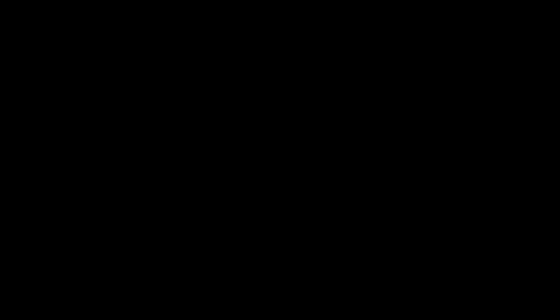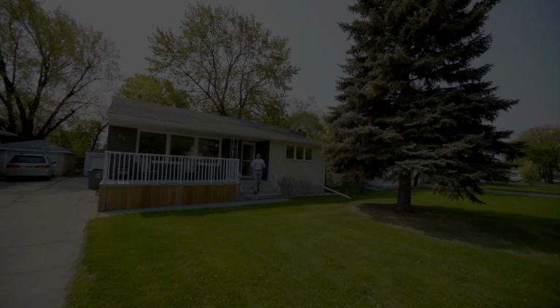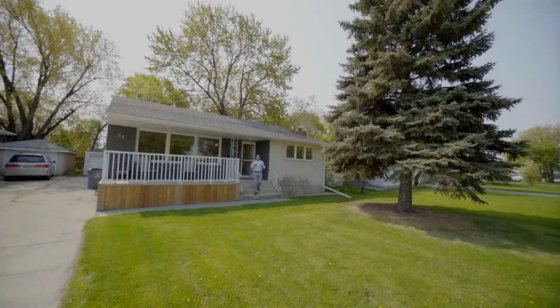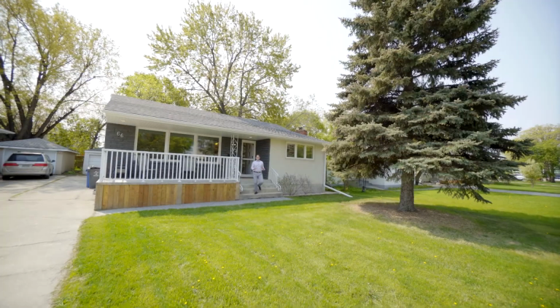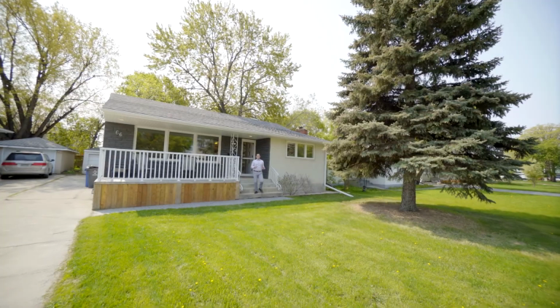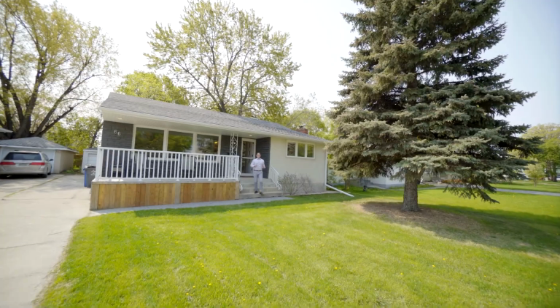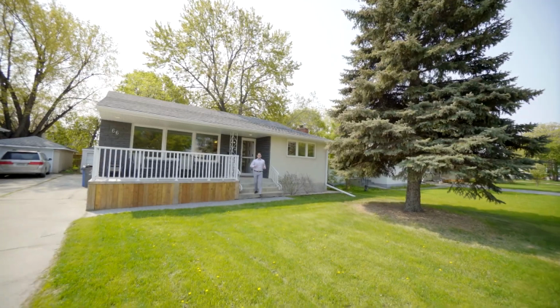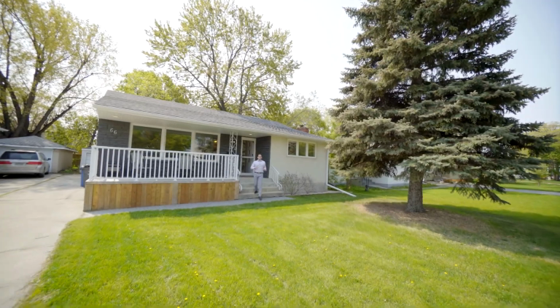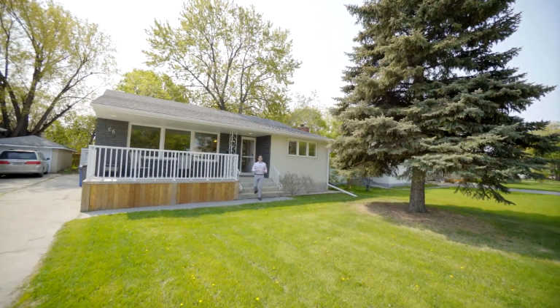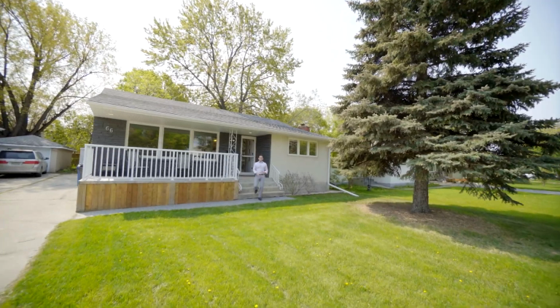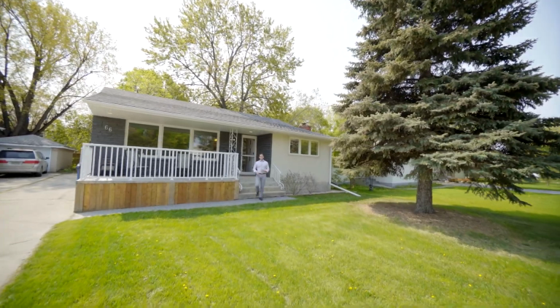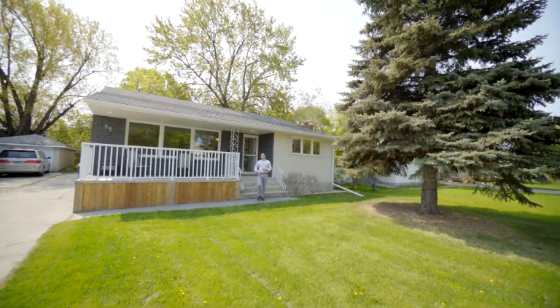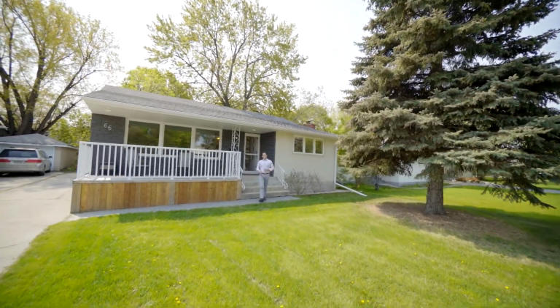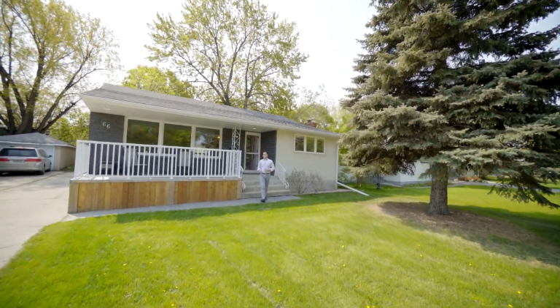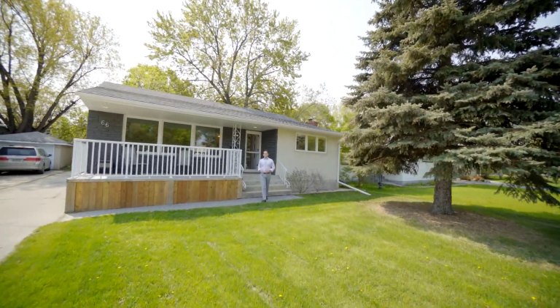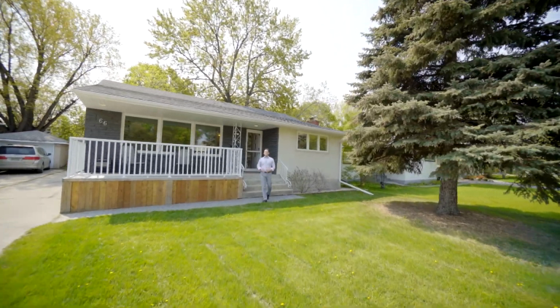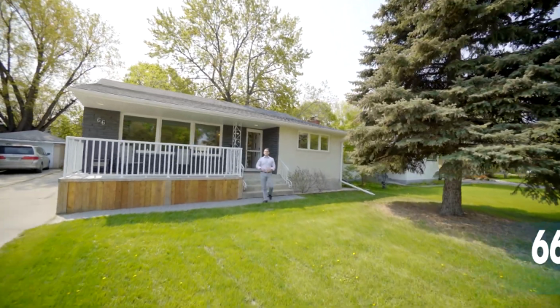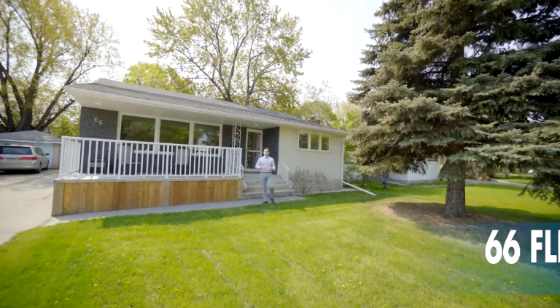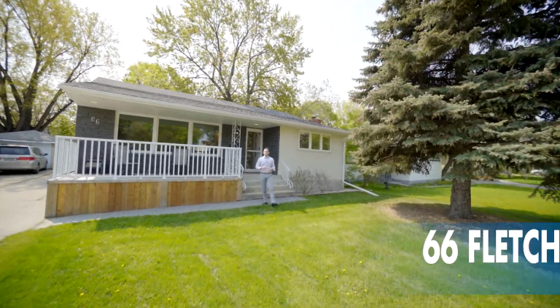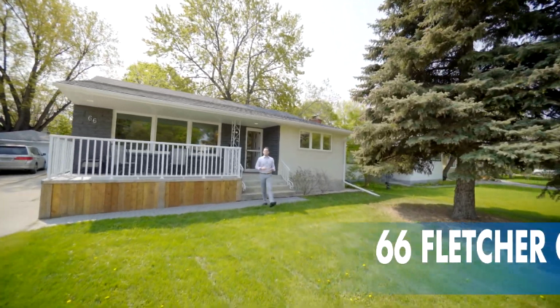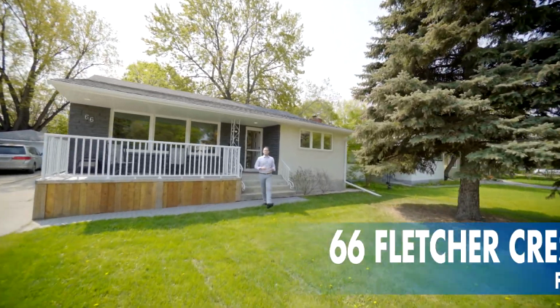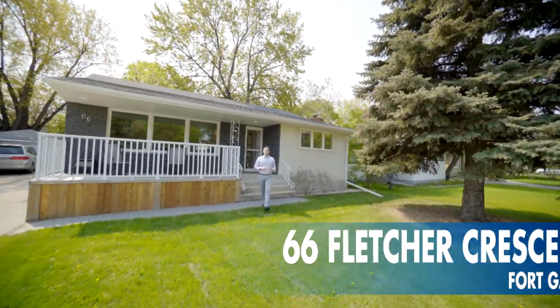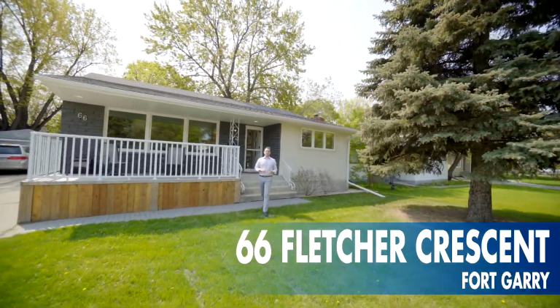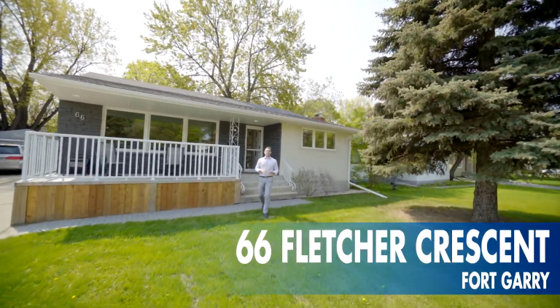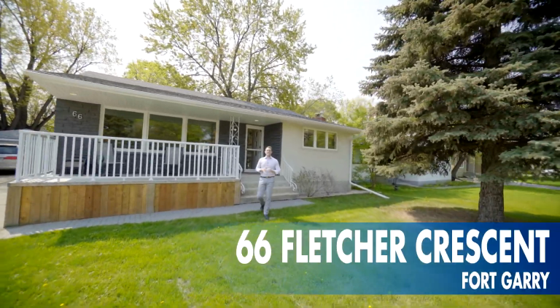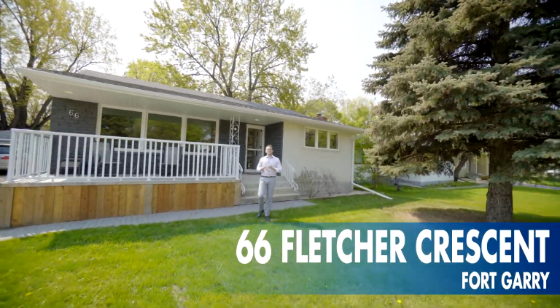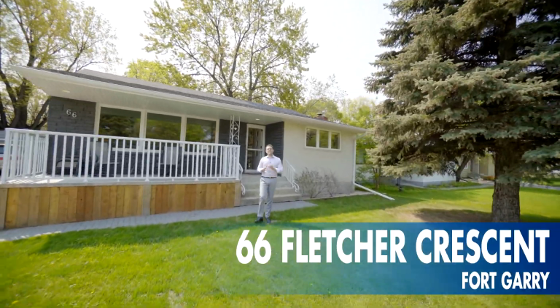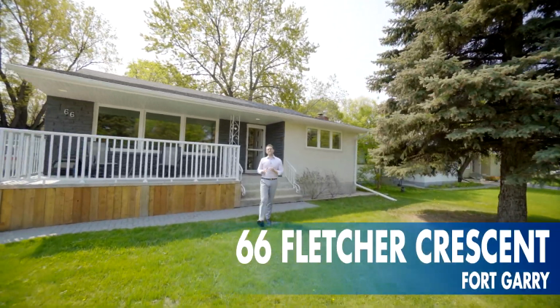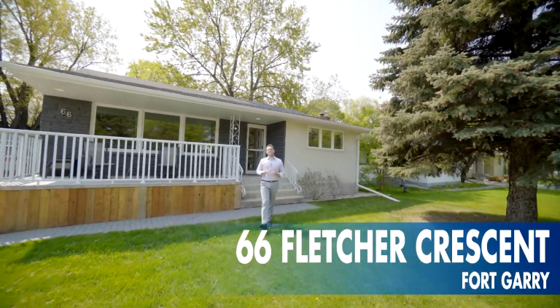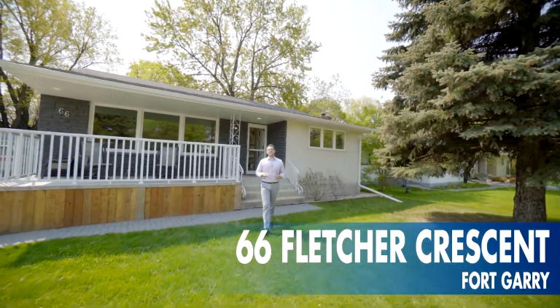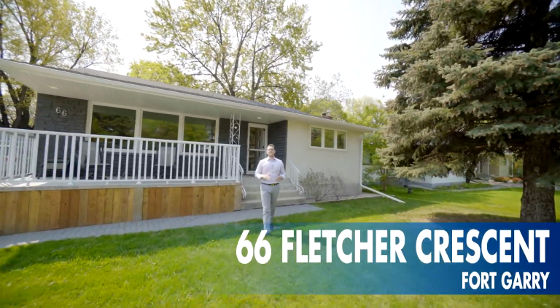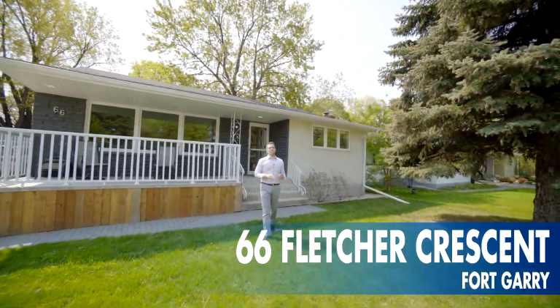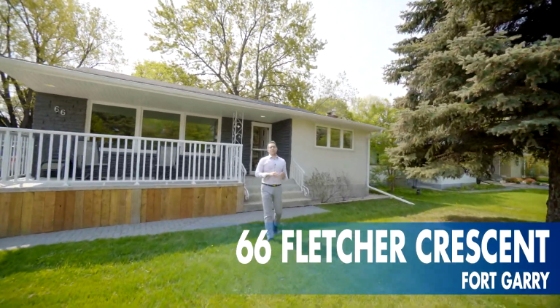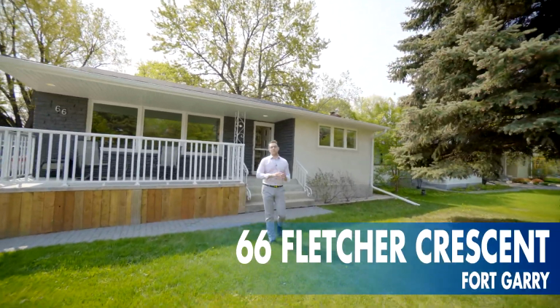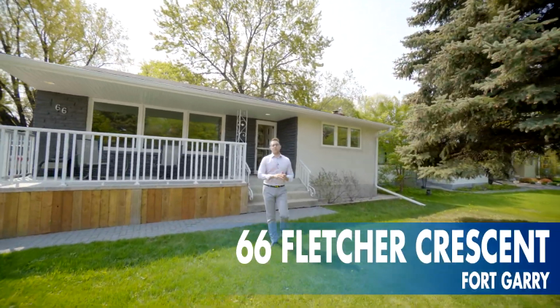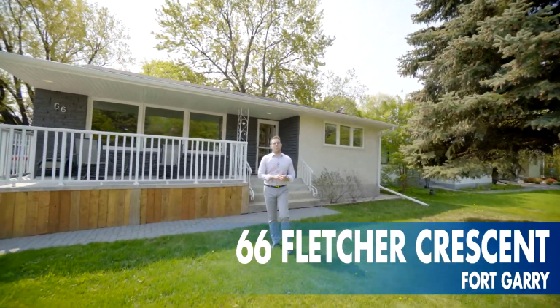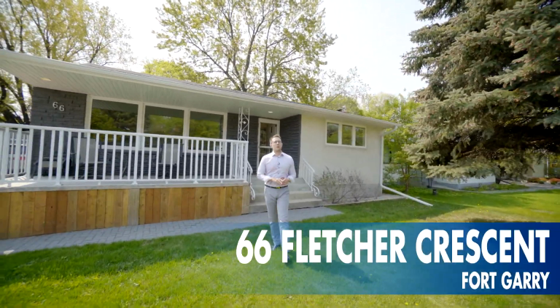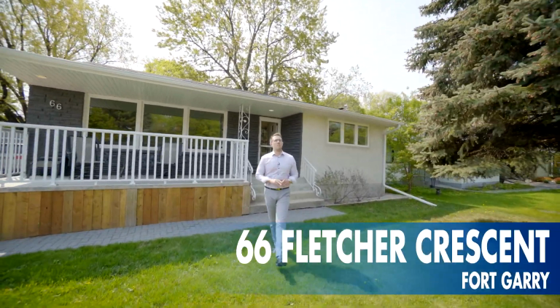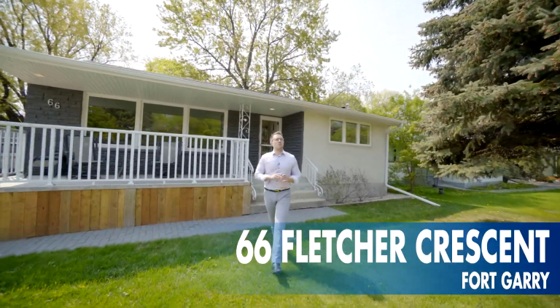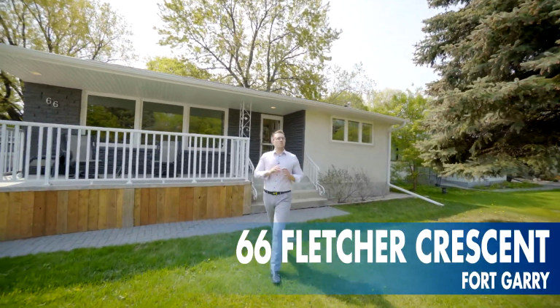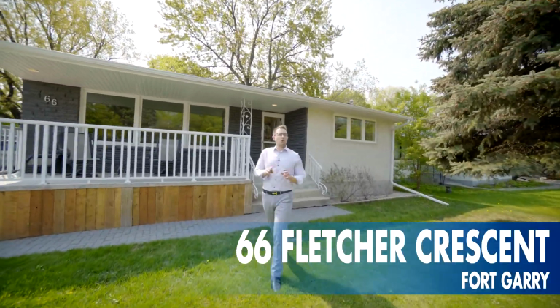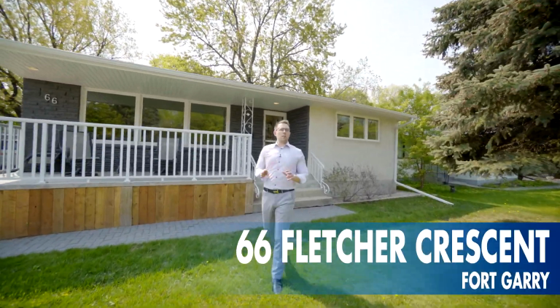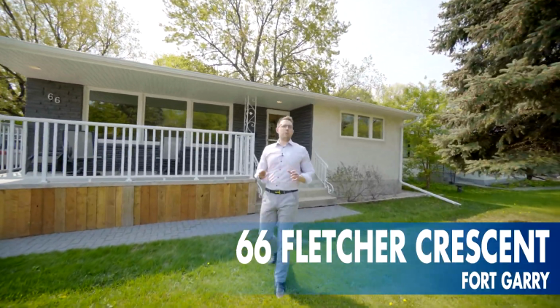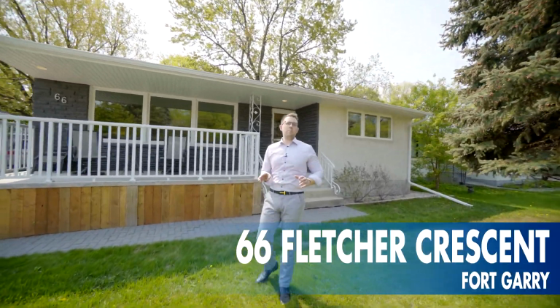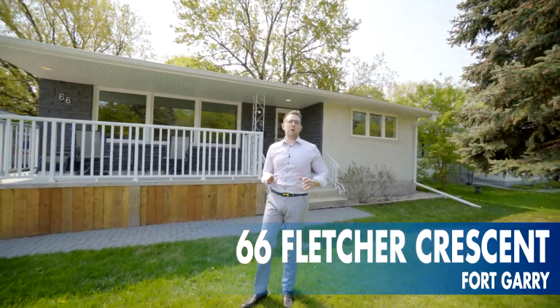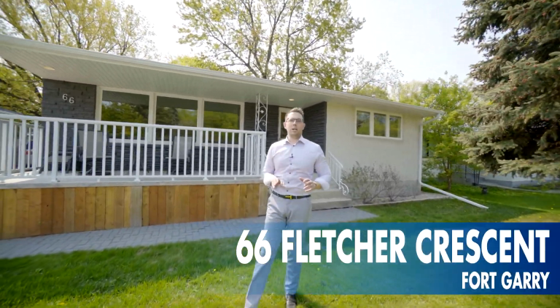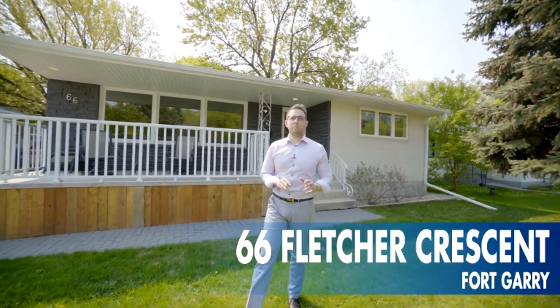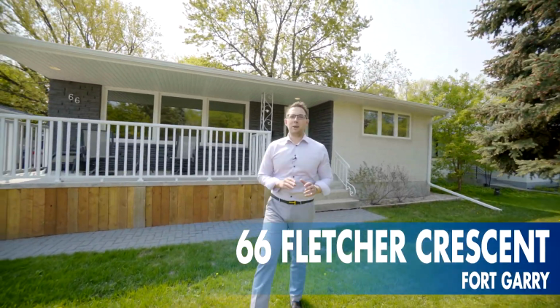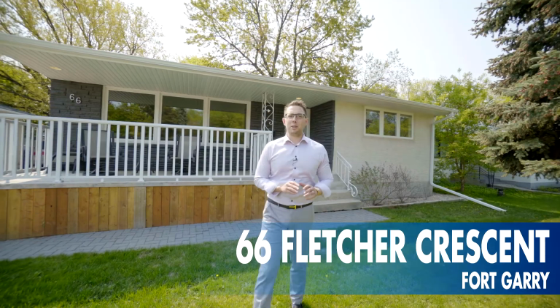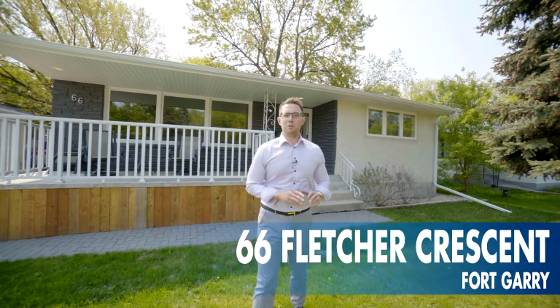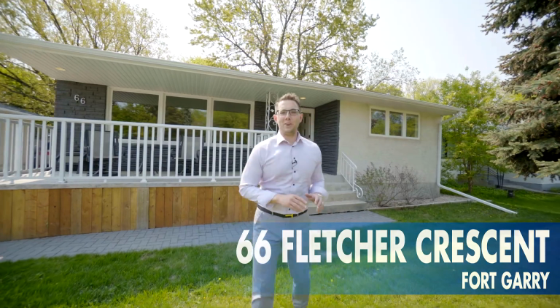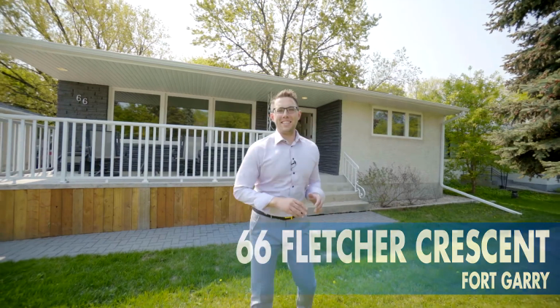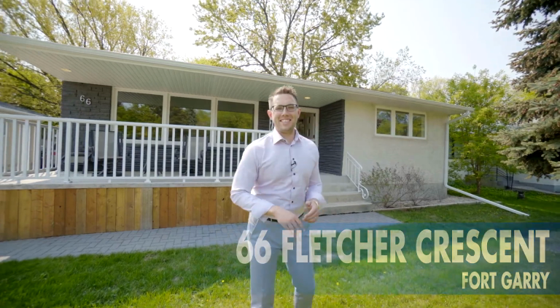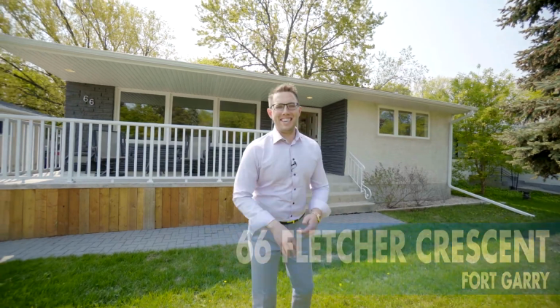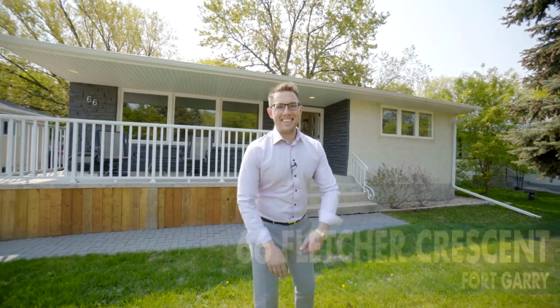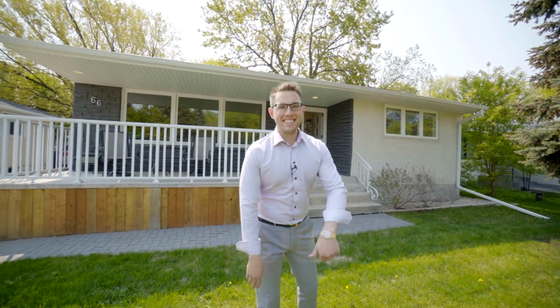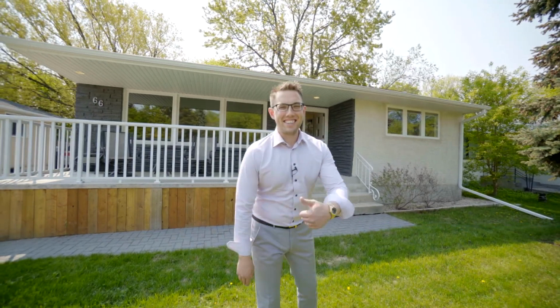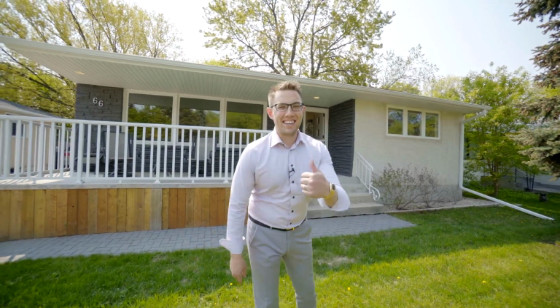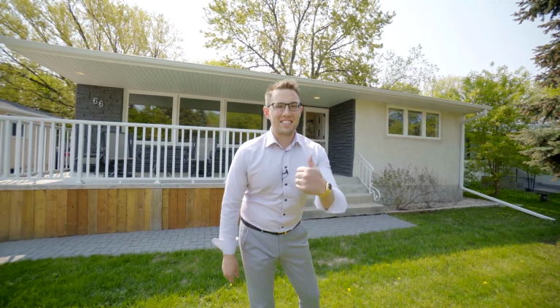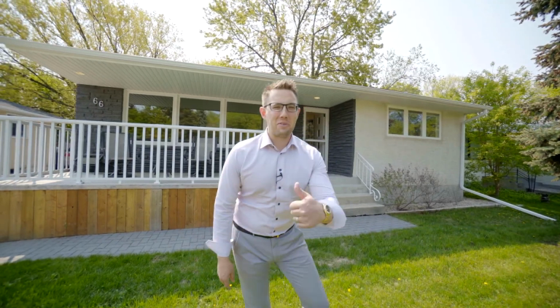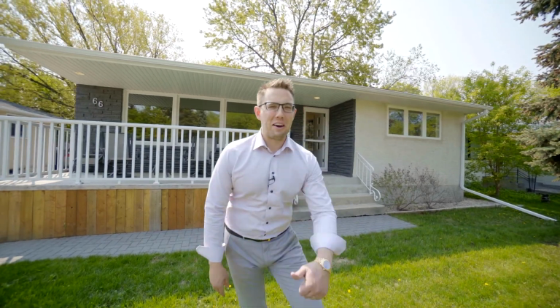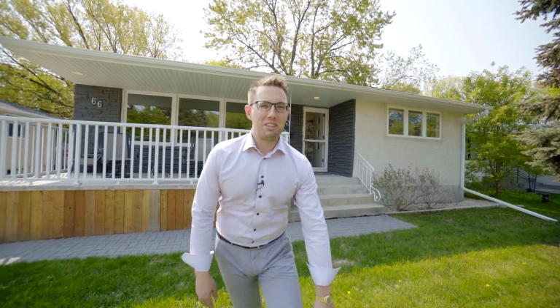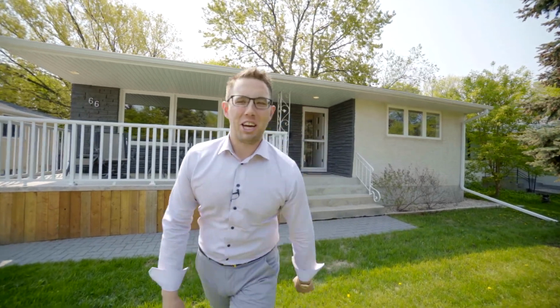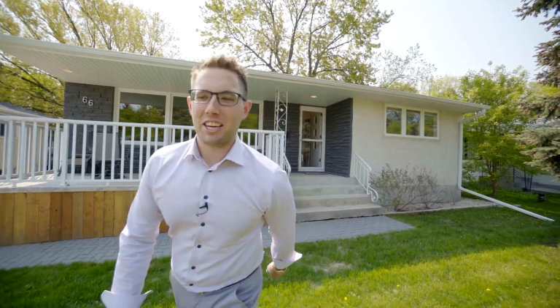Hi, it's Ed Dale with RE-MAX. Today we're in Fort Geary at 66 Fletcher, and we have a totally remodeled bungalow for you to see, so let's go have a look.